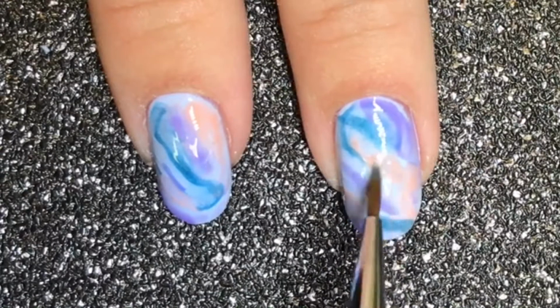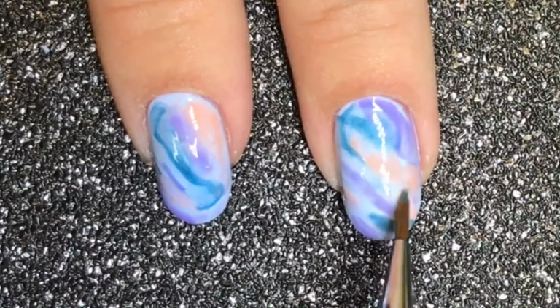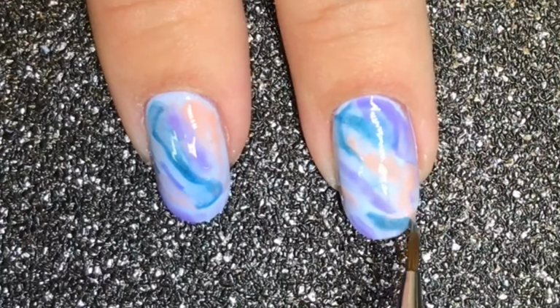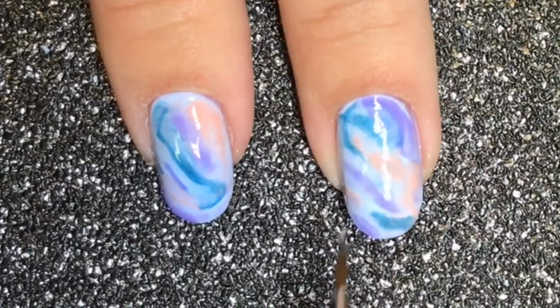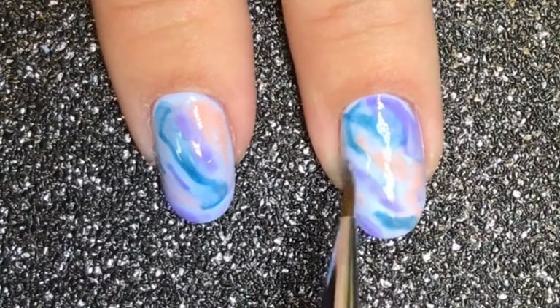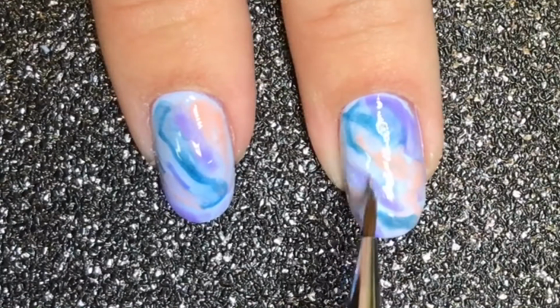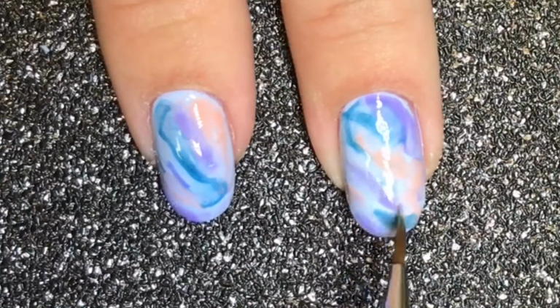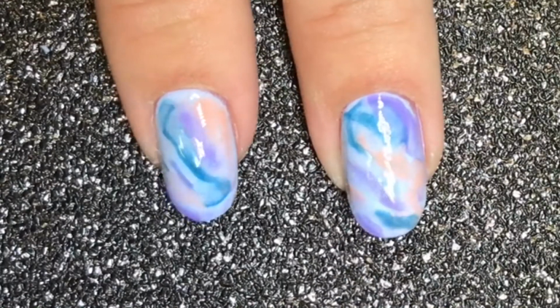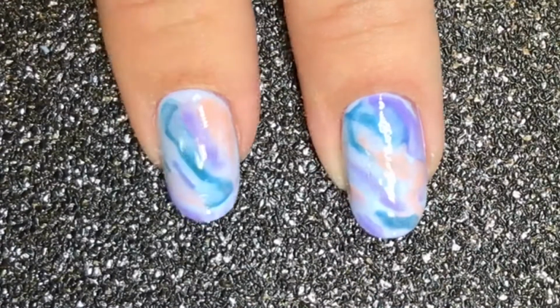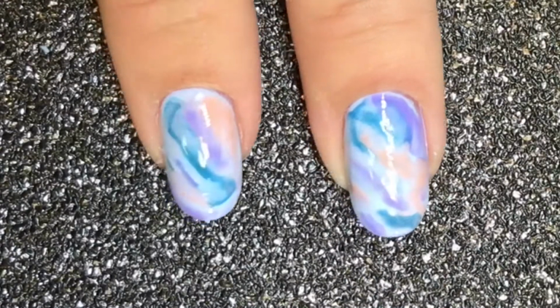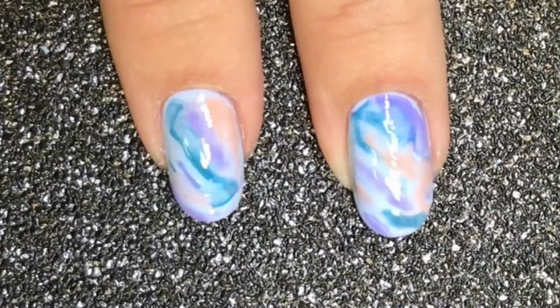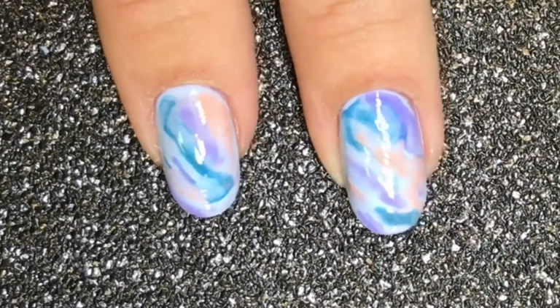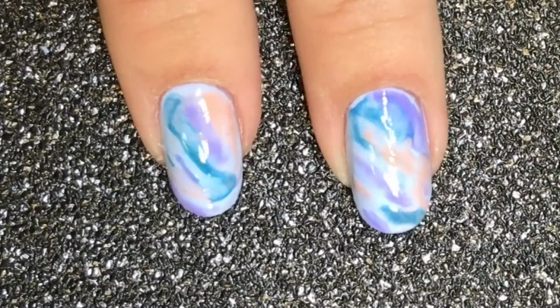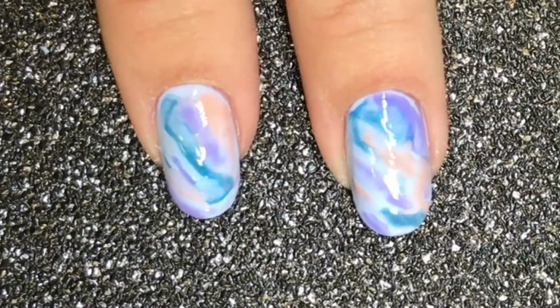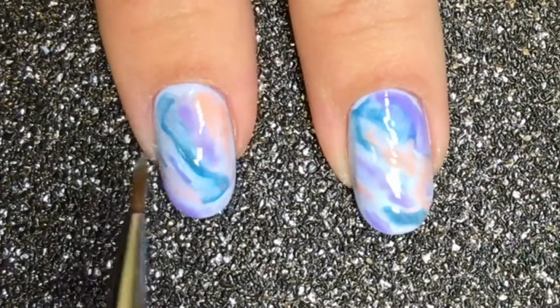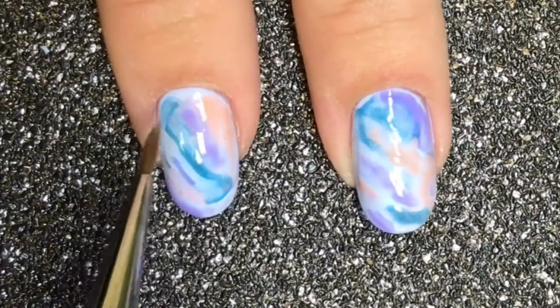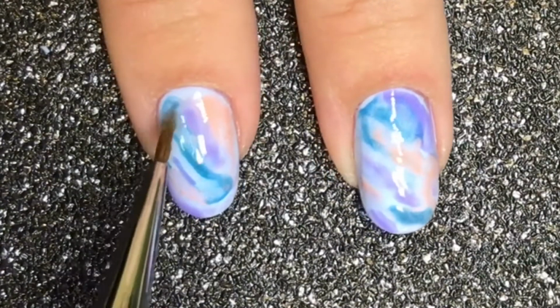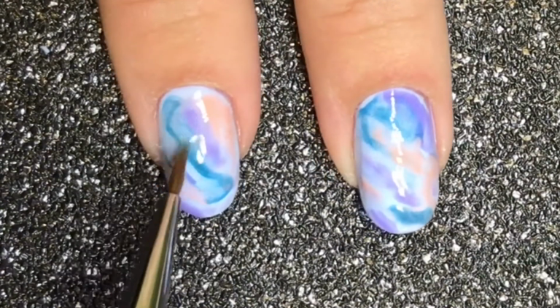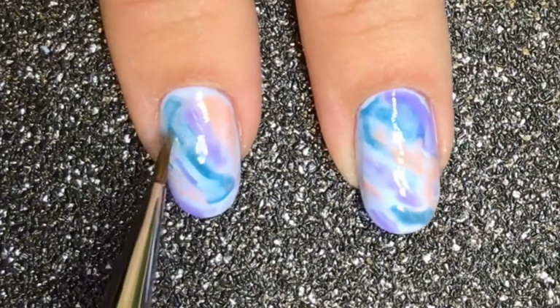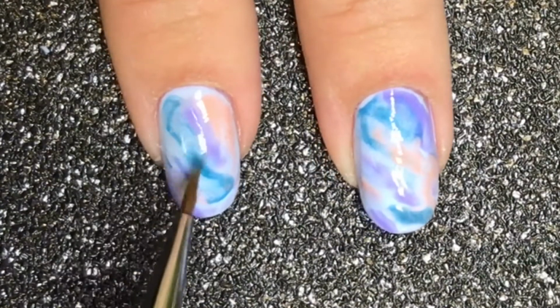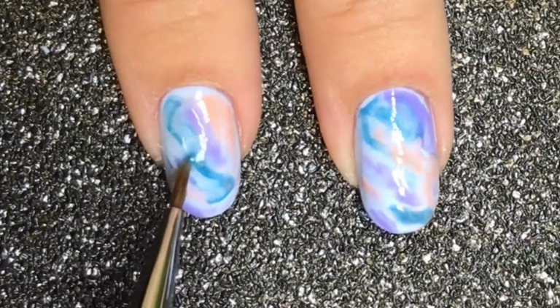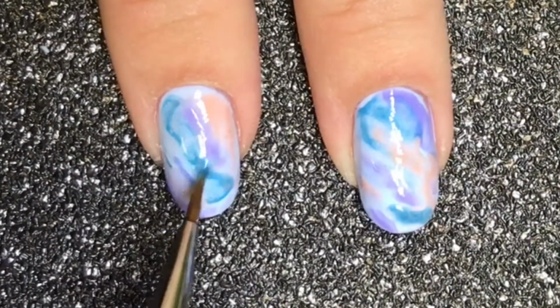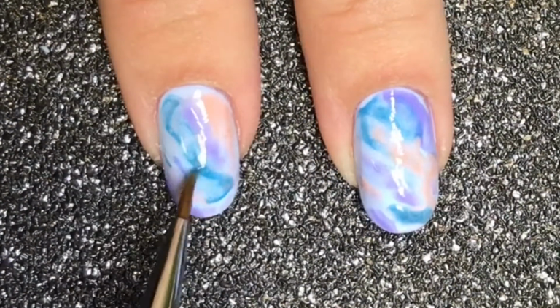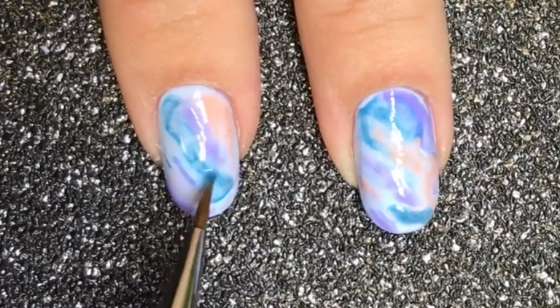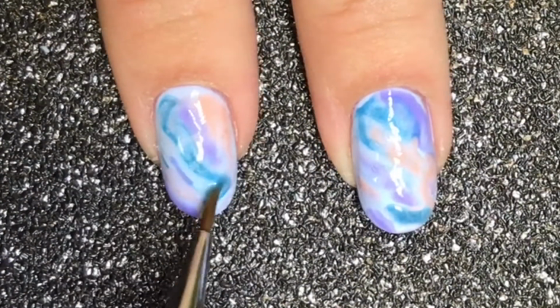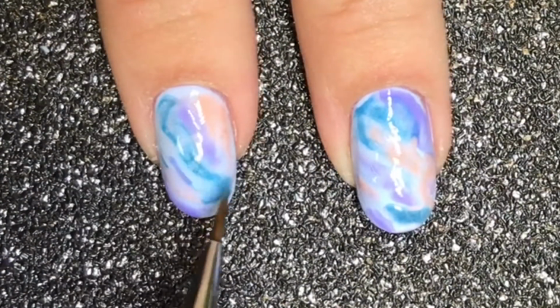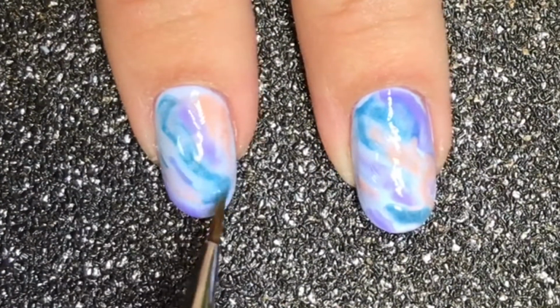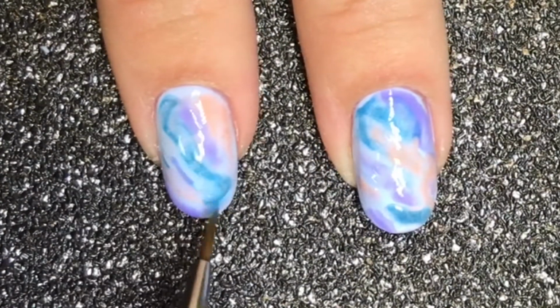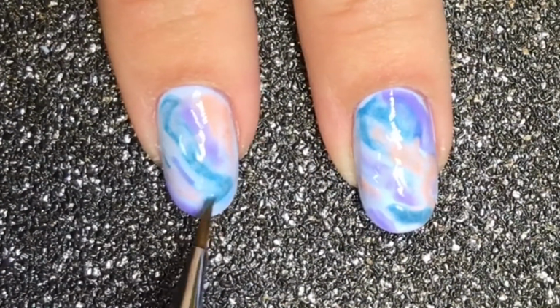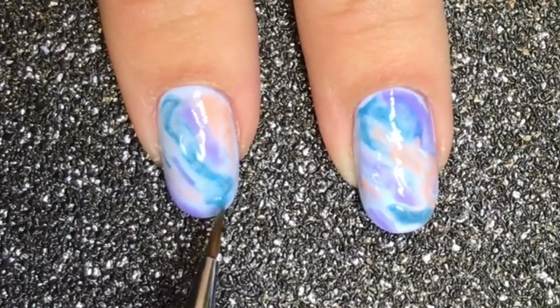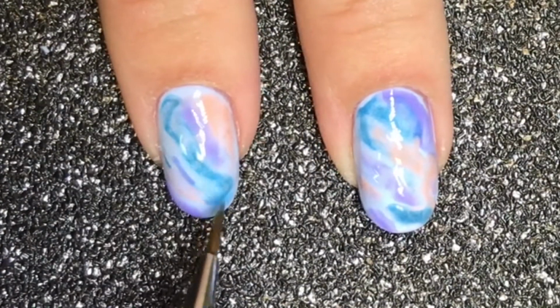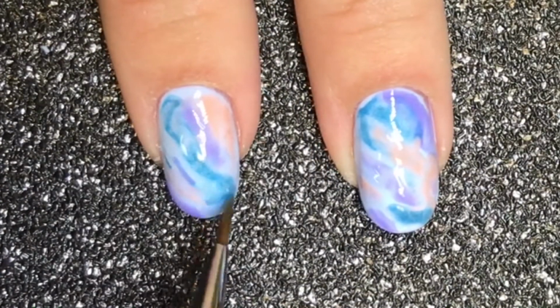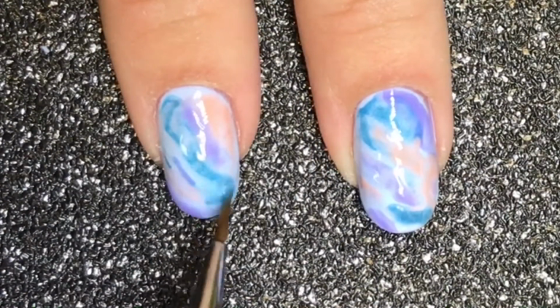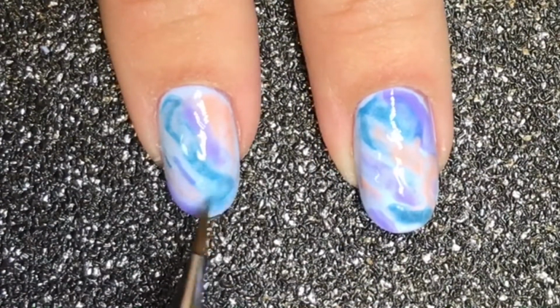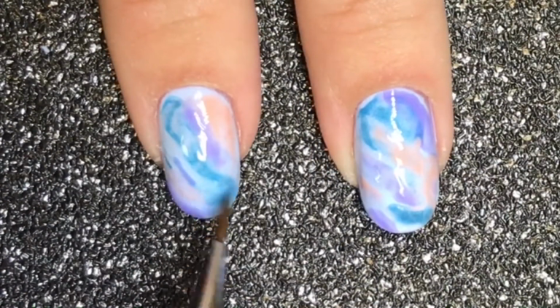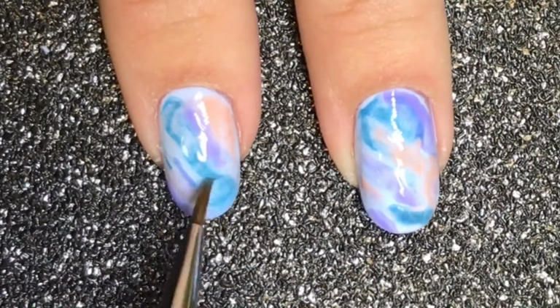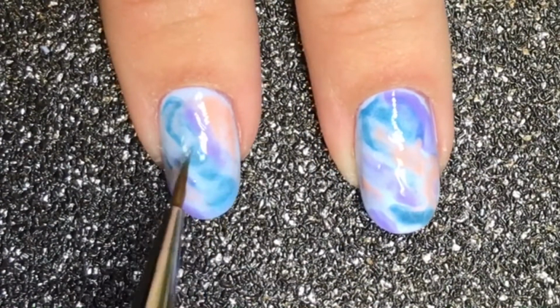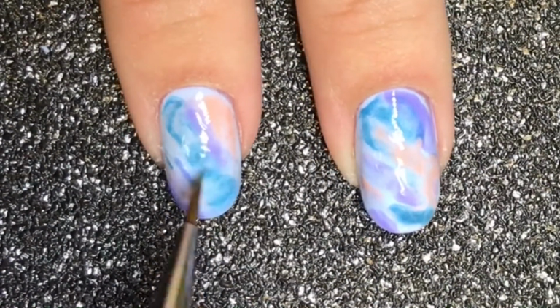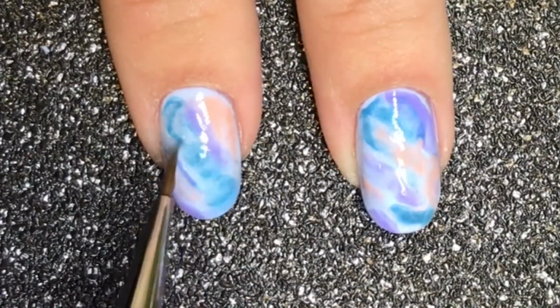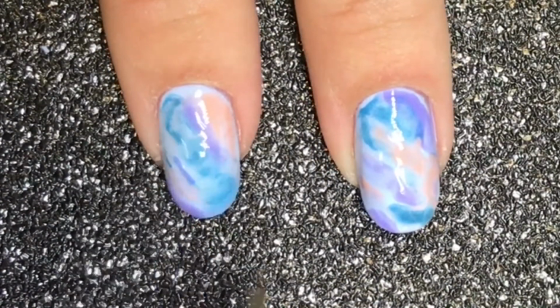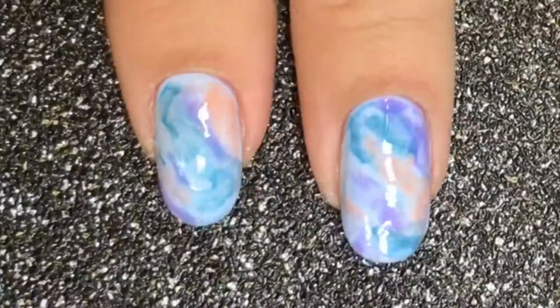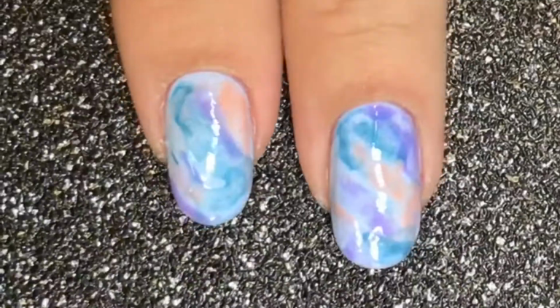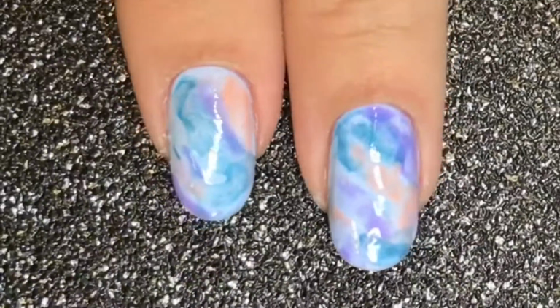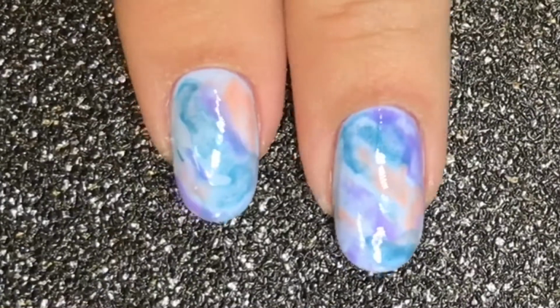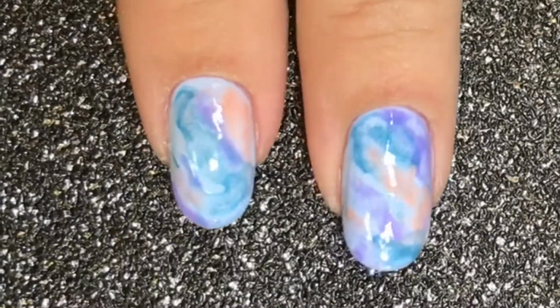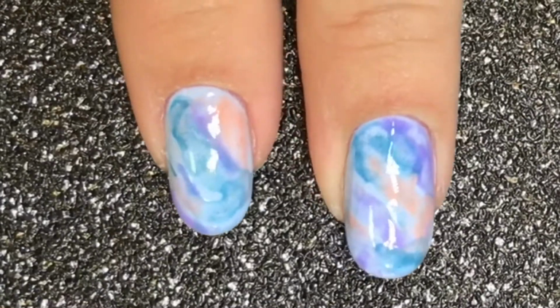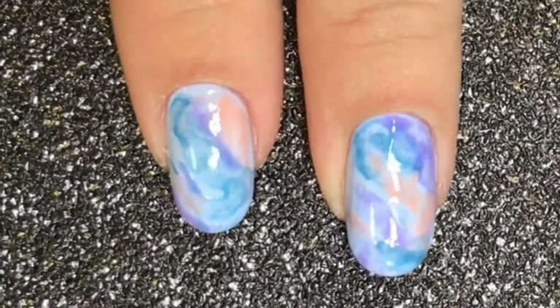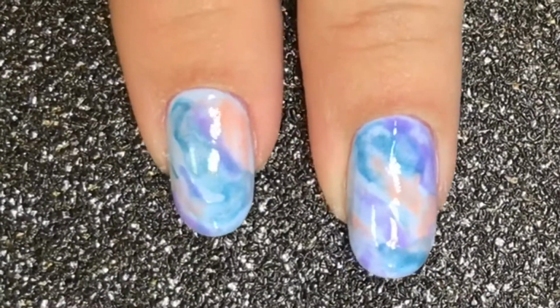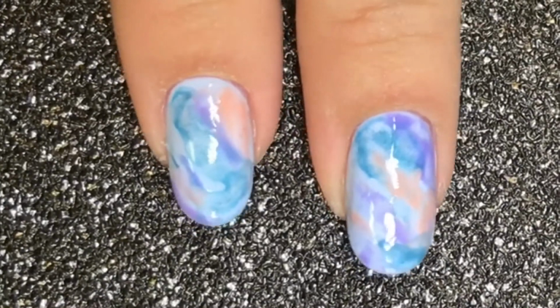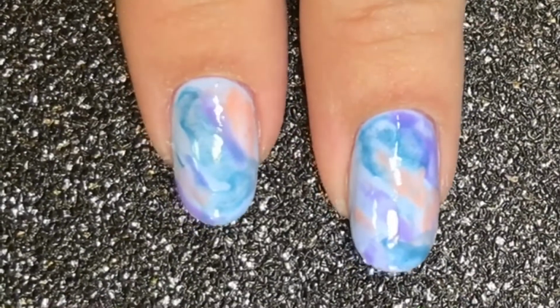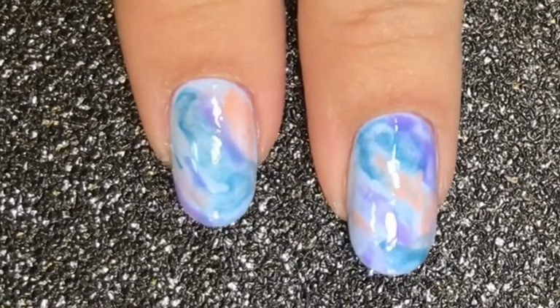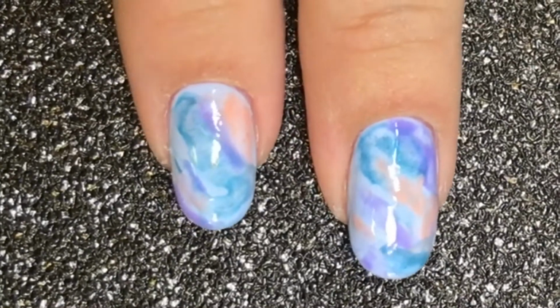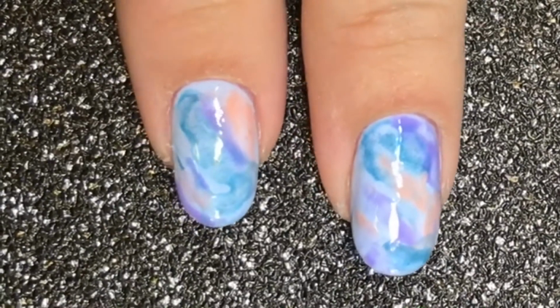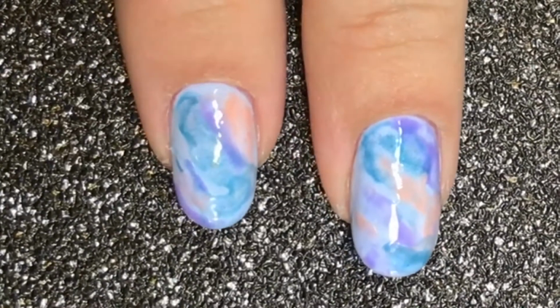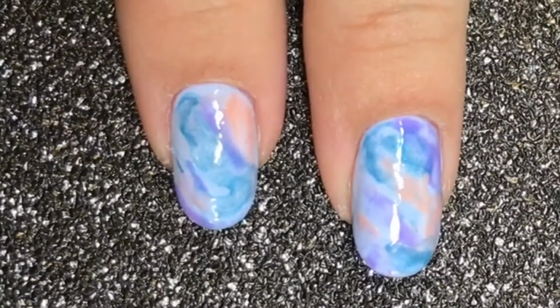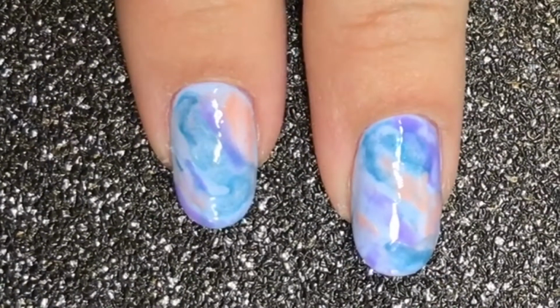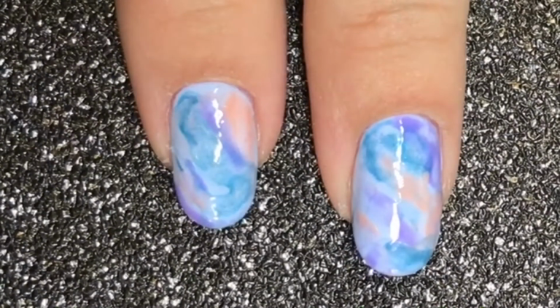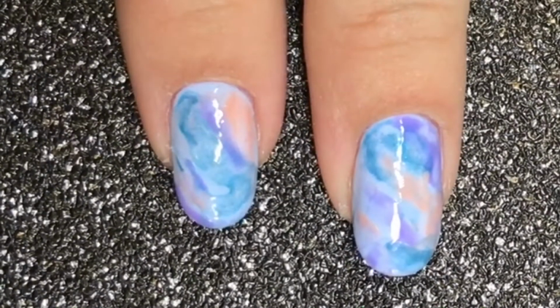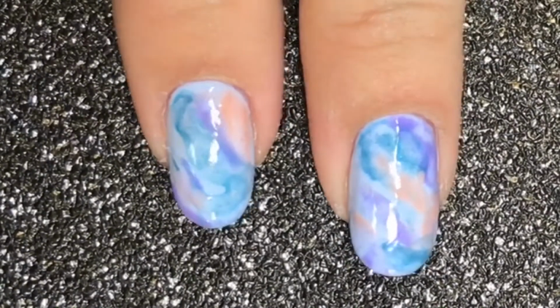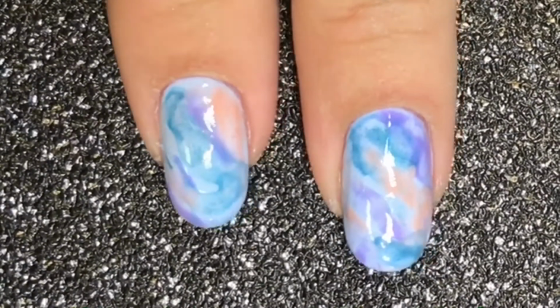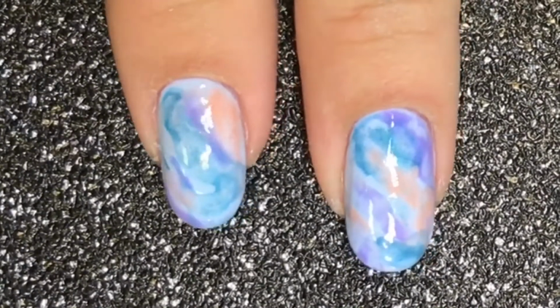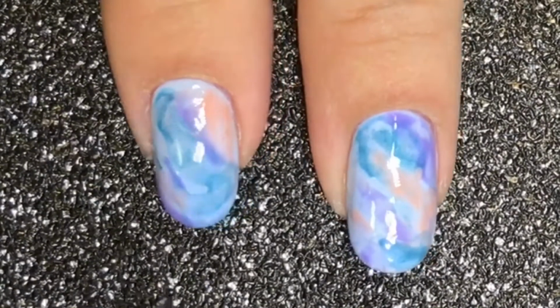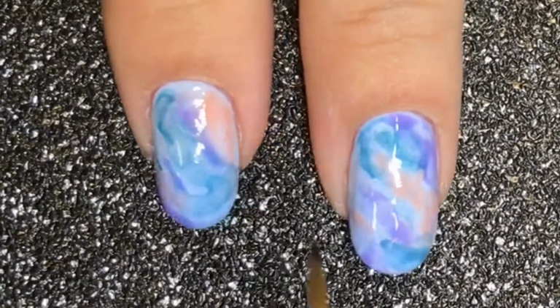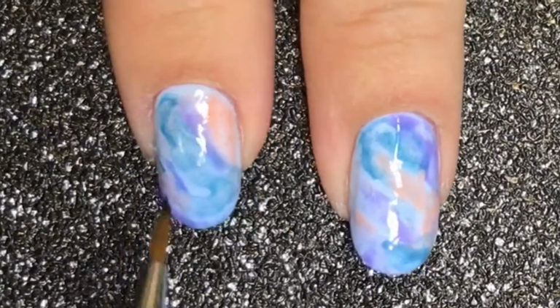Allow the IPA to dry slightly, and if not happy, repeat the steps to create the look that you want. Cure in your chosen C&D lamp.